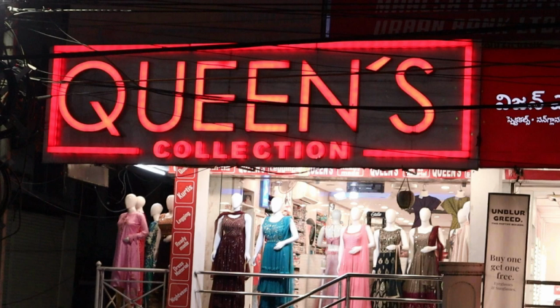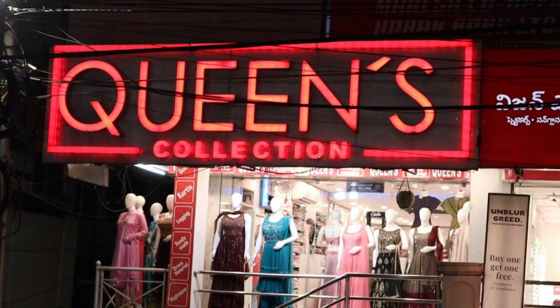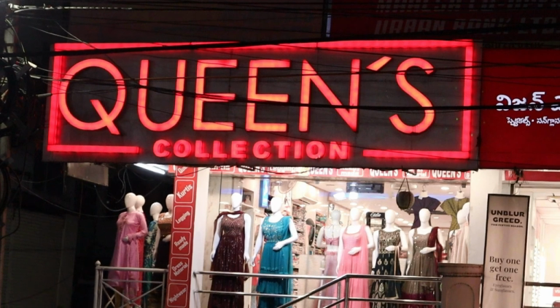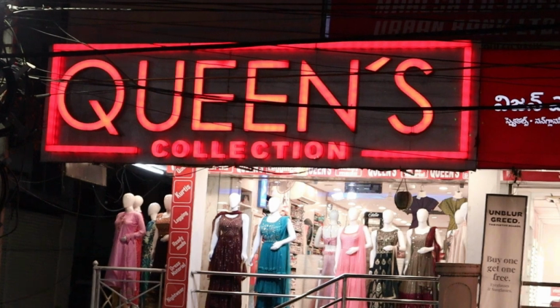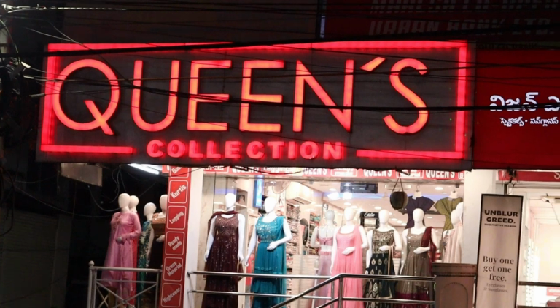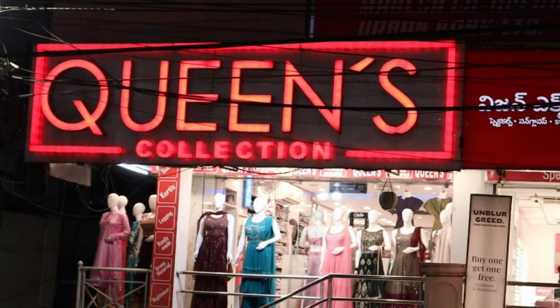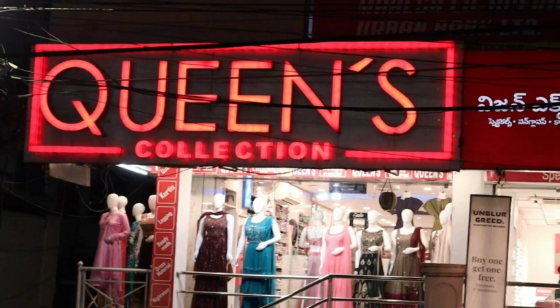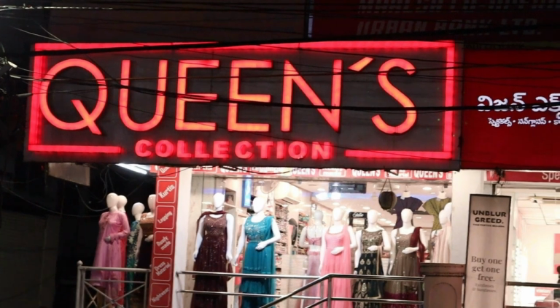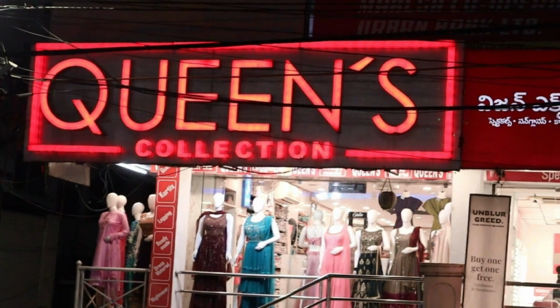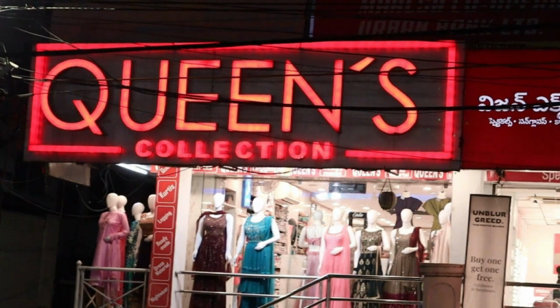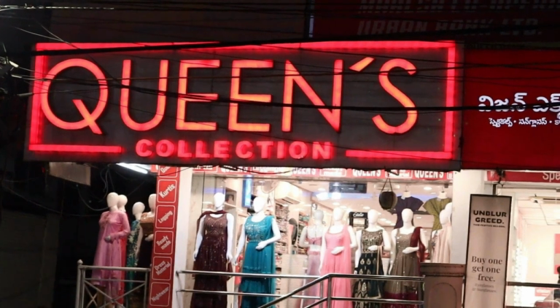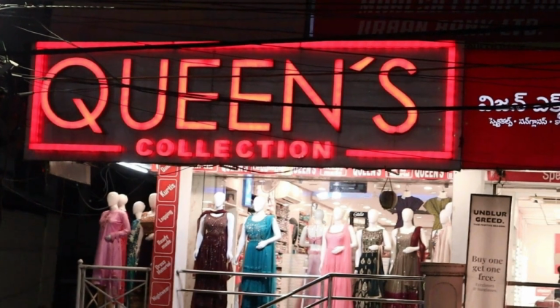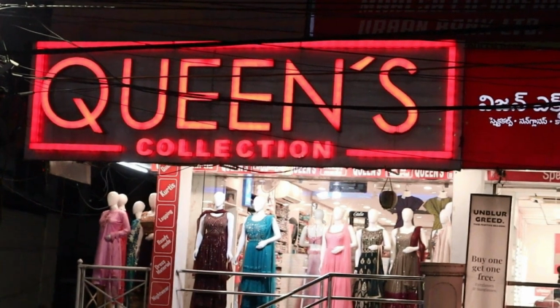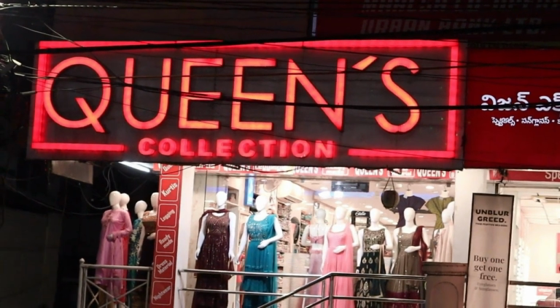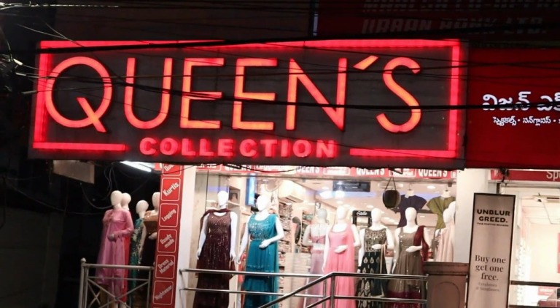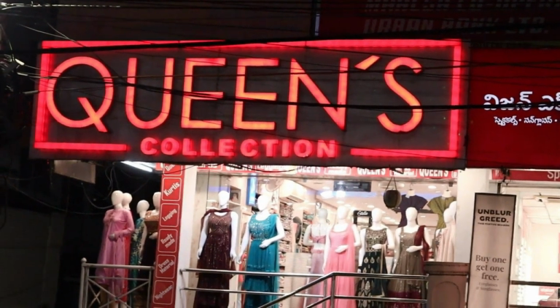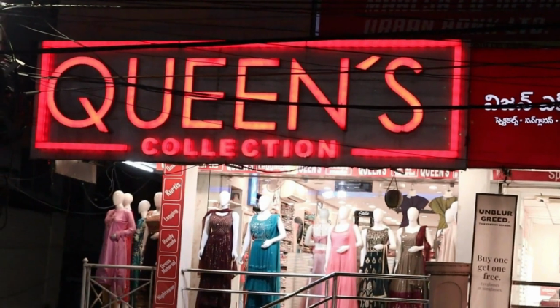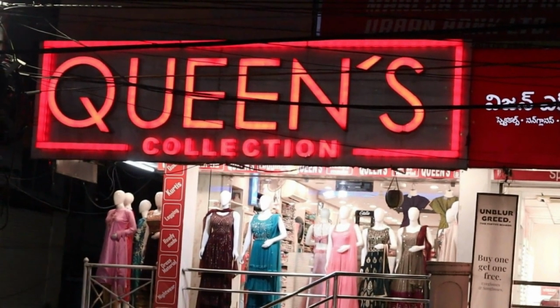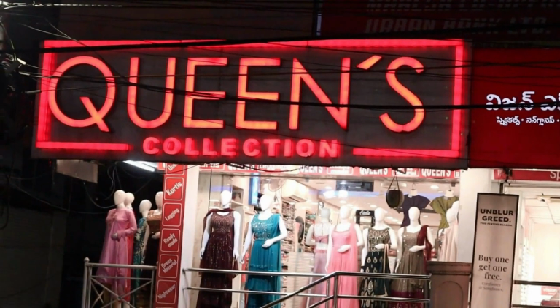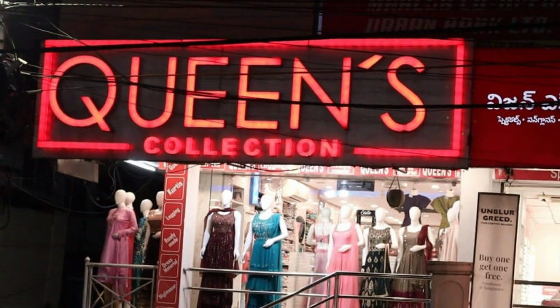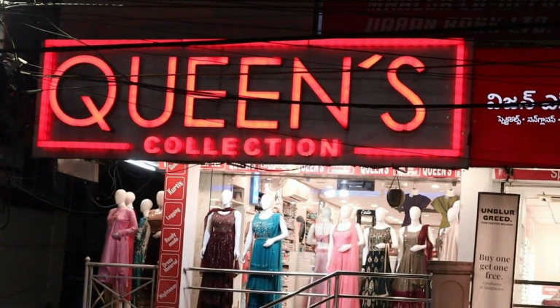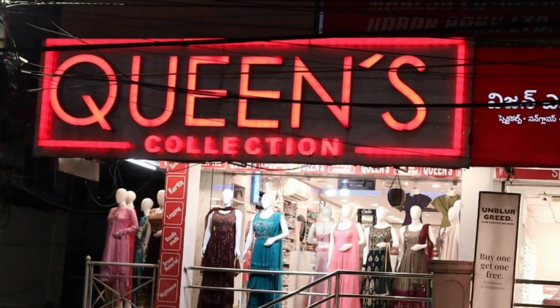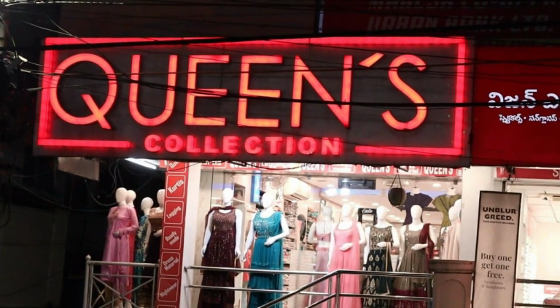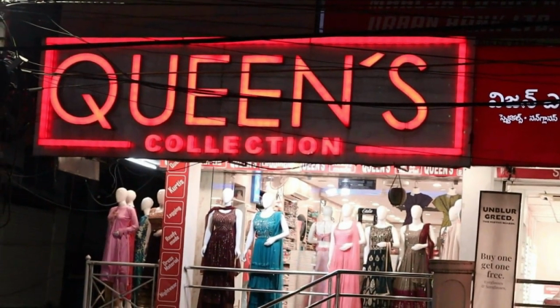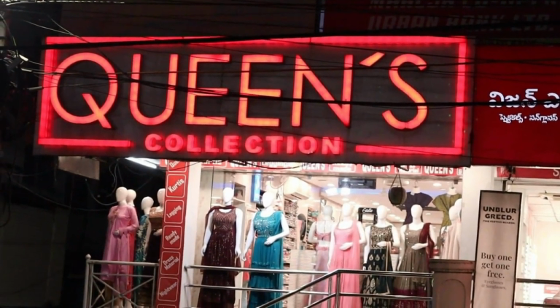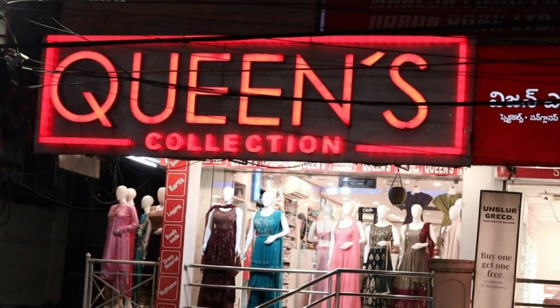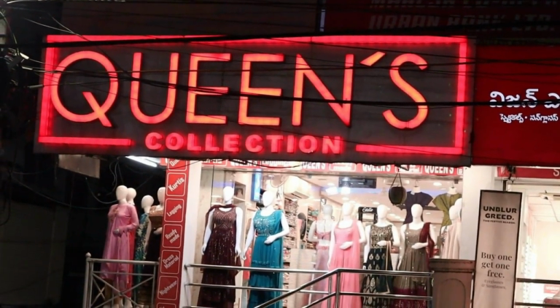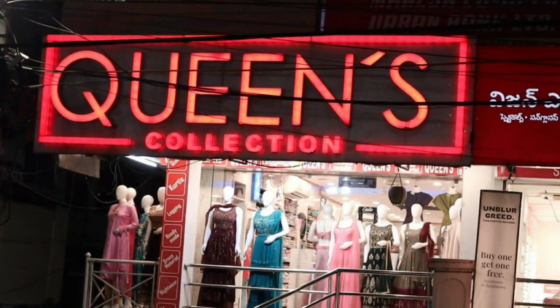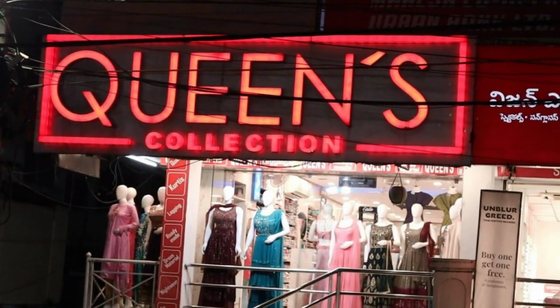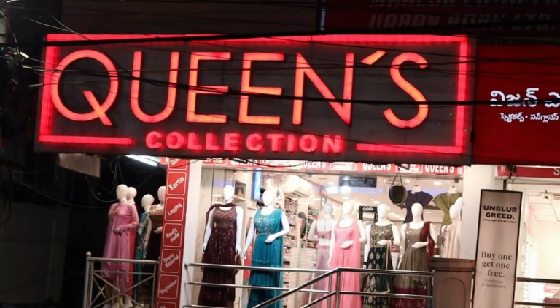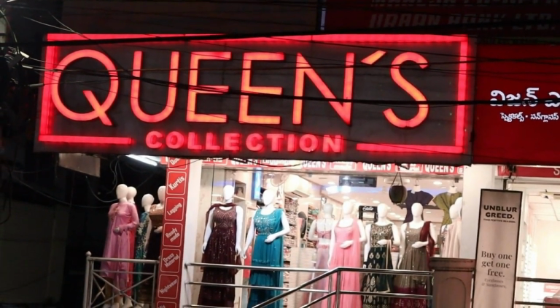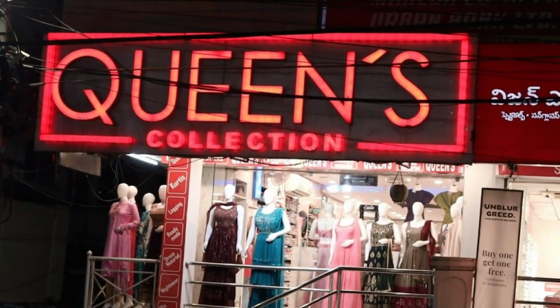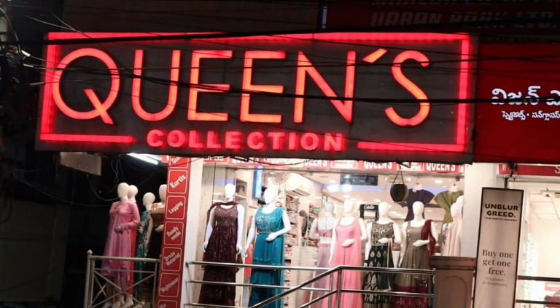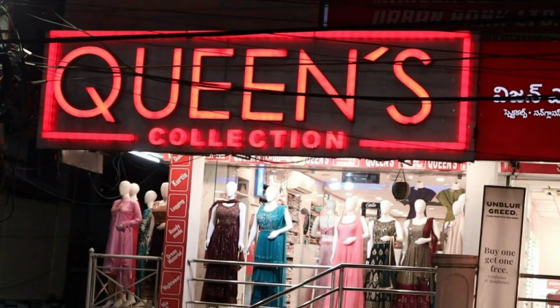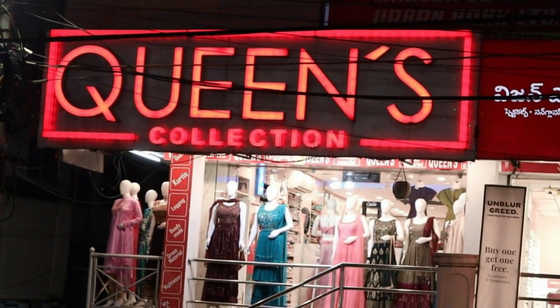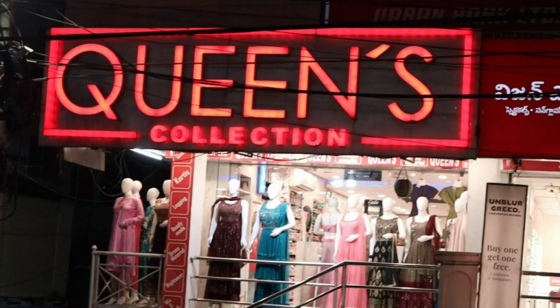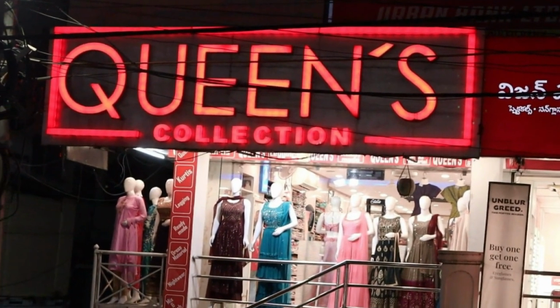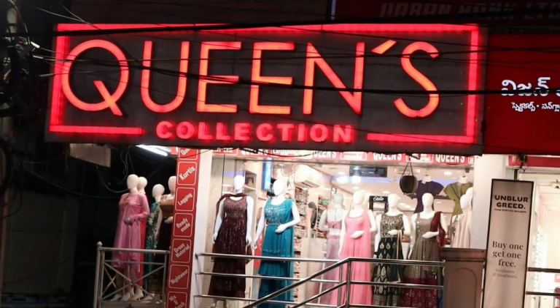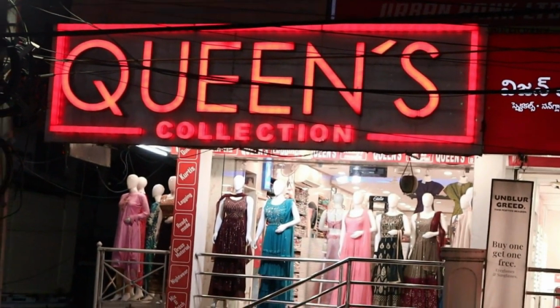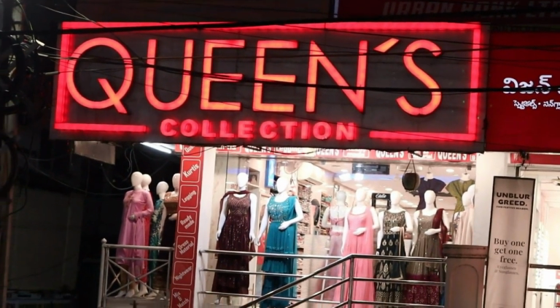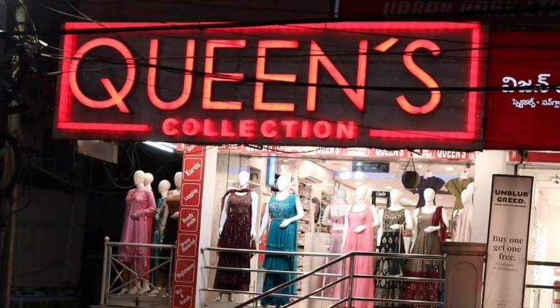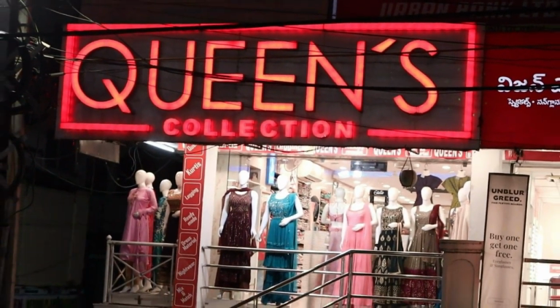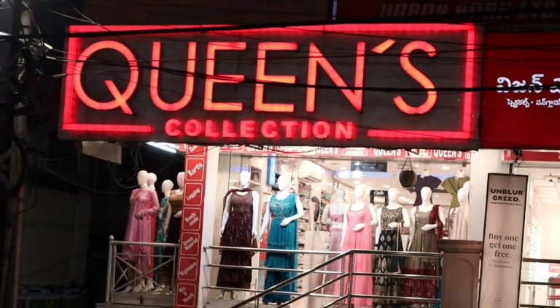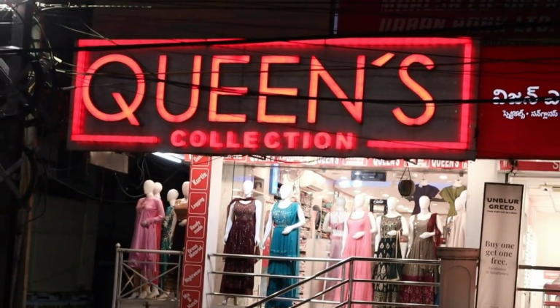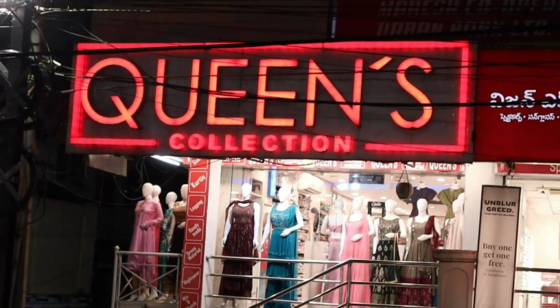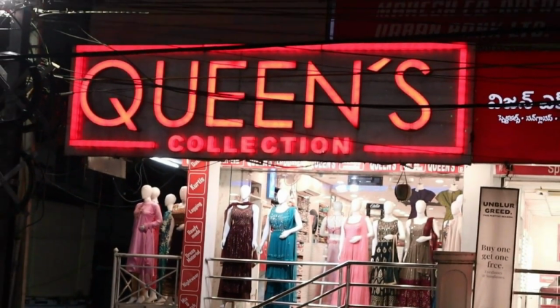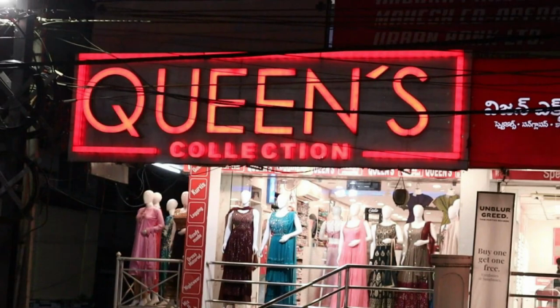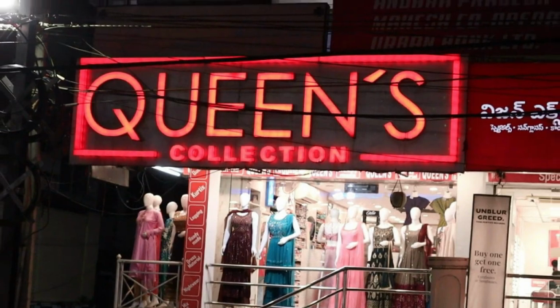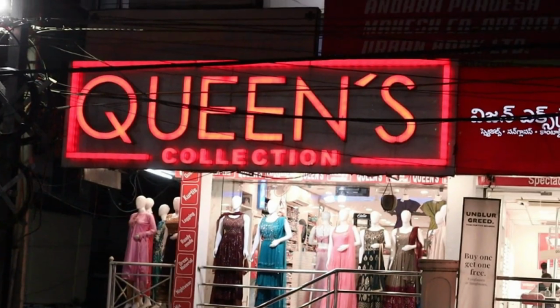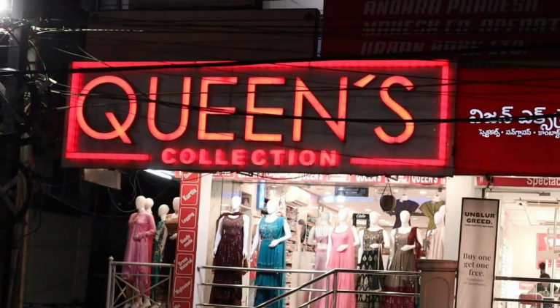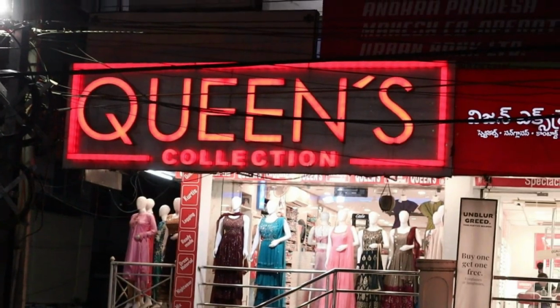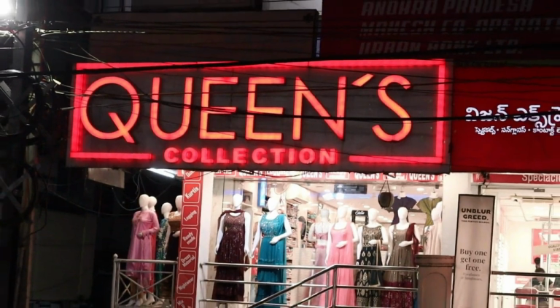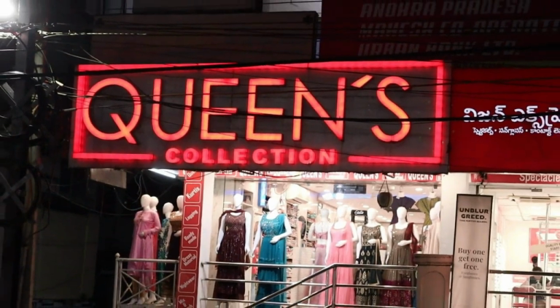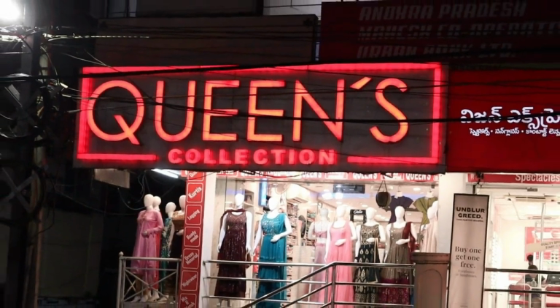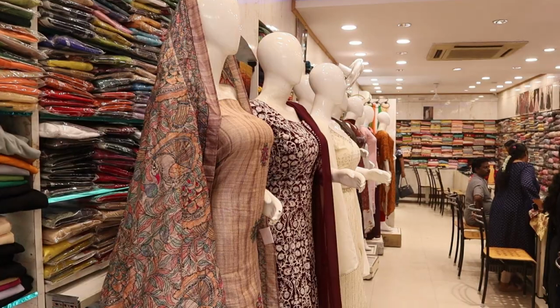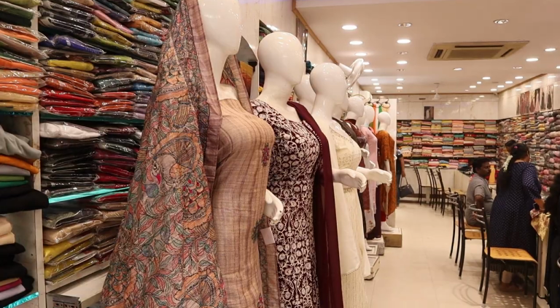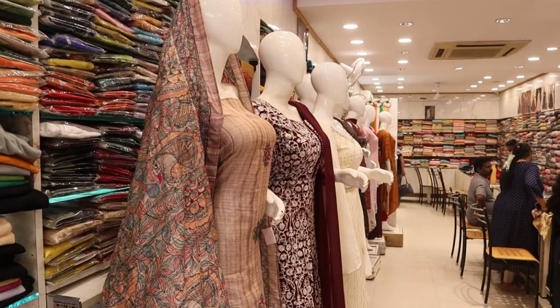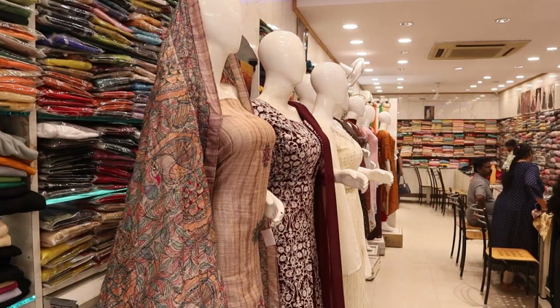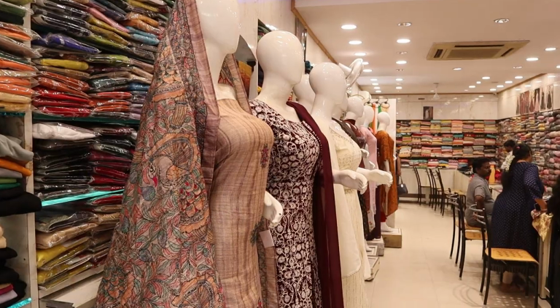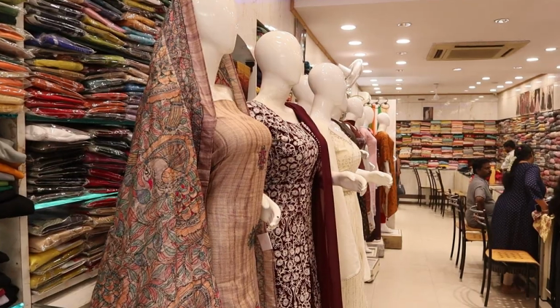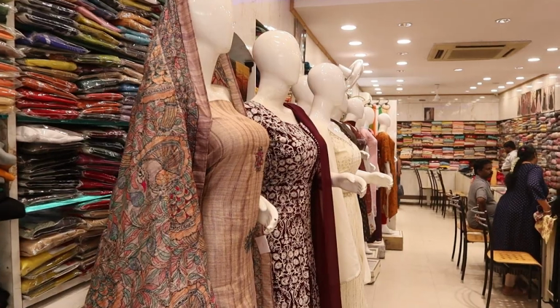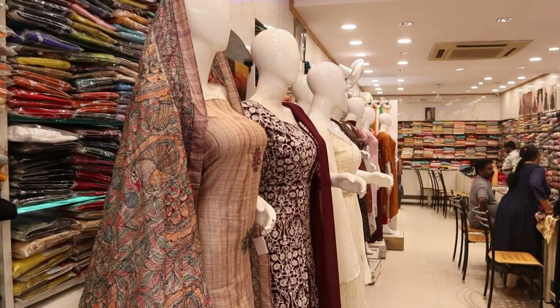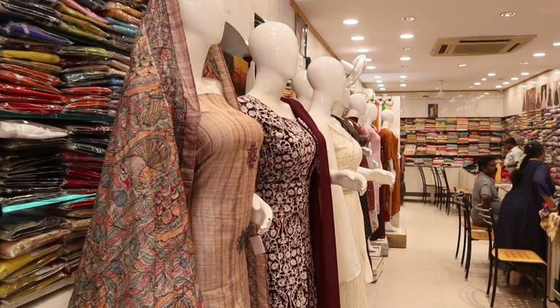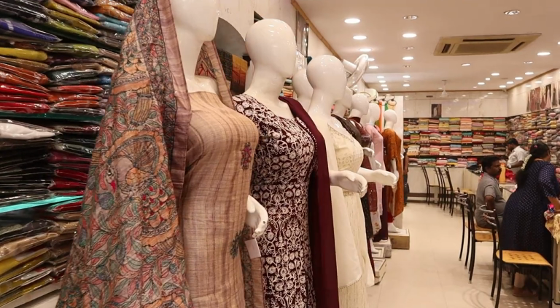Hello friends, welcome to Queens Collection, your fashion destination. Hello everyone, and I thank you for your continuing support.